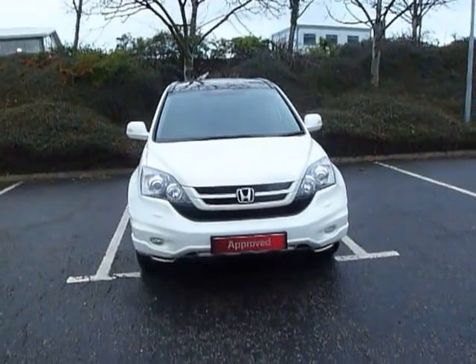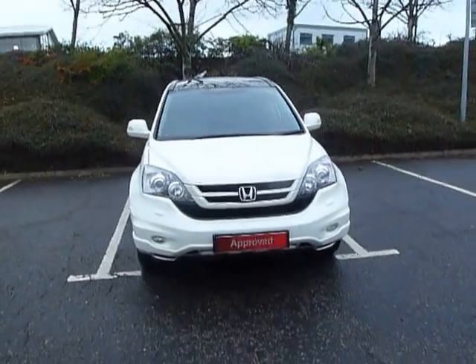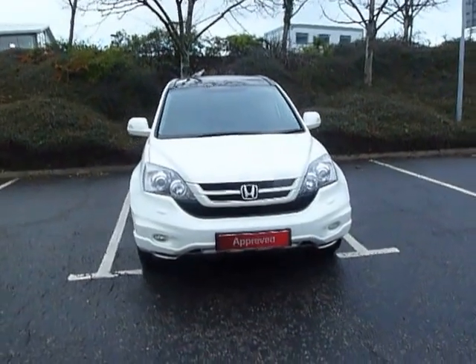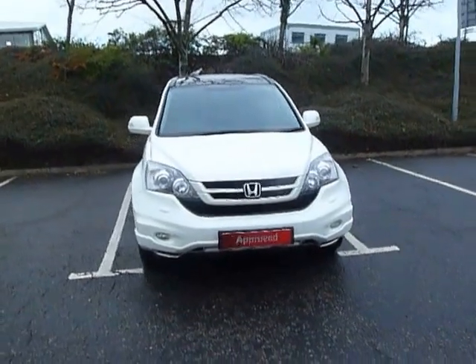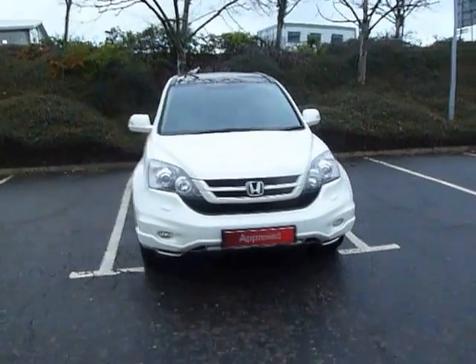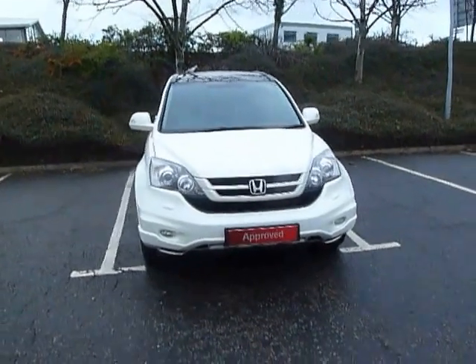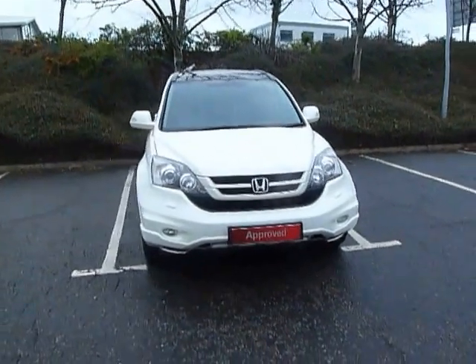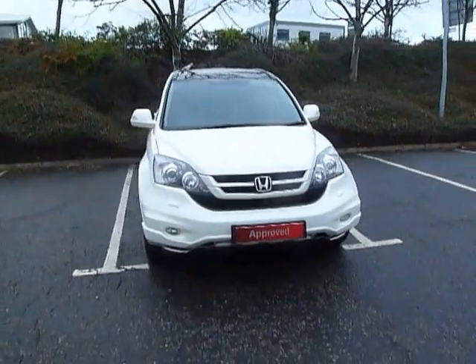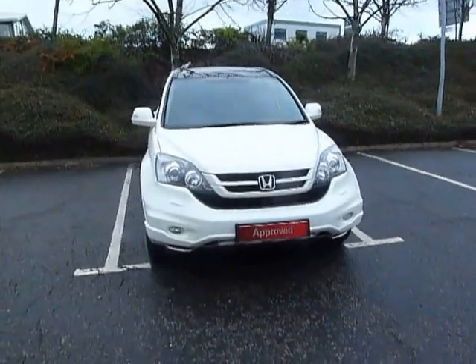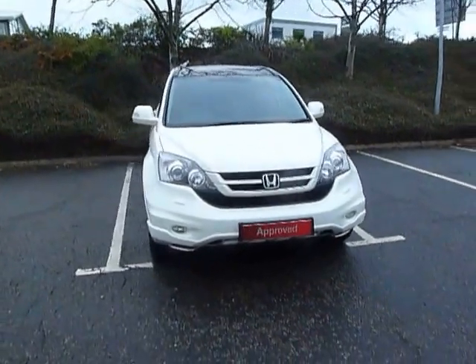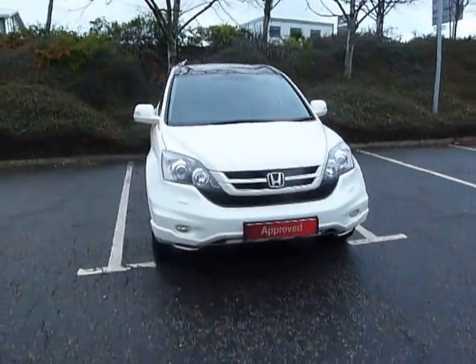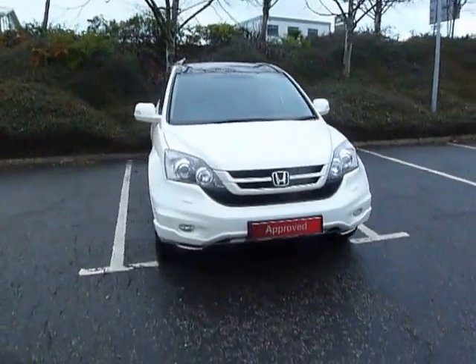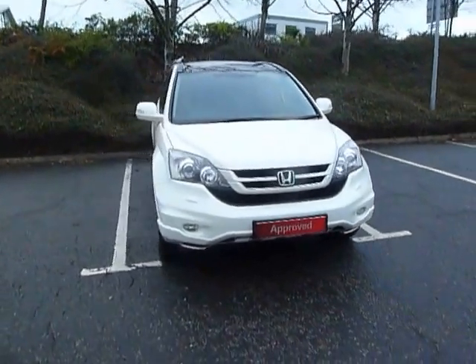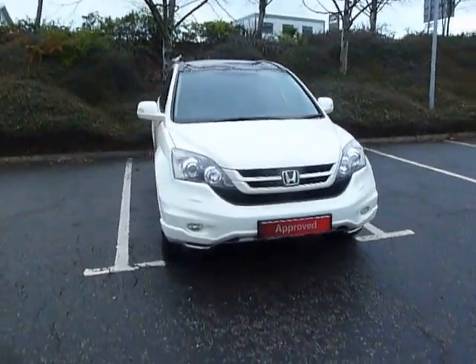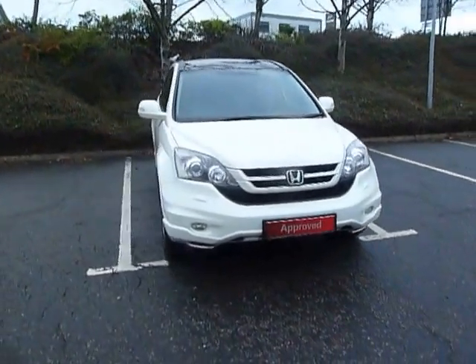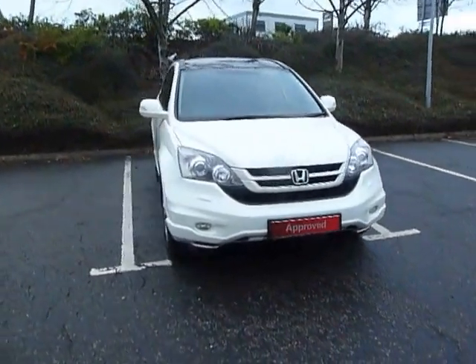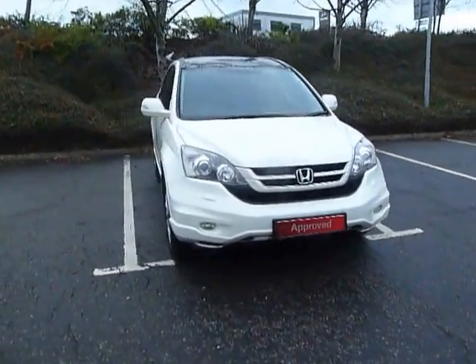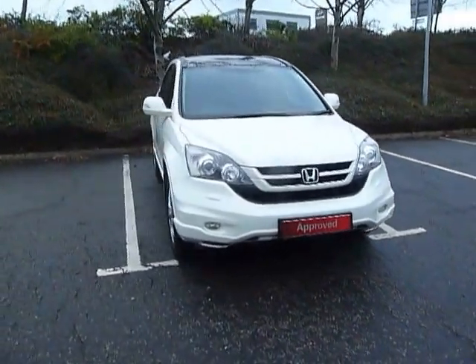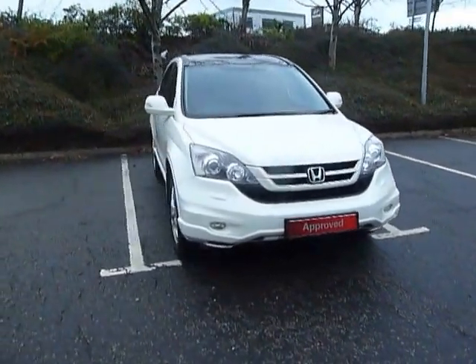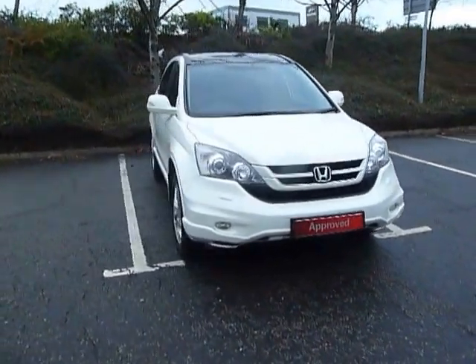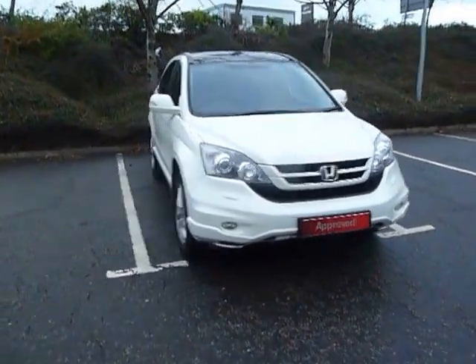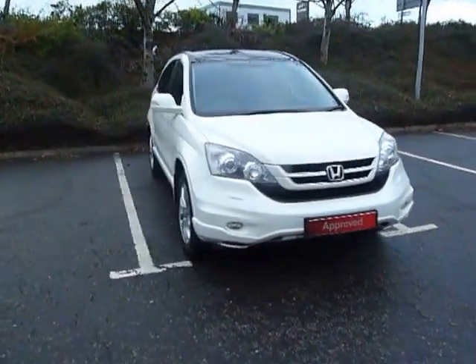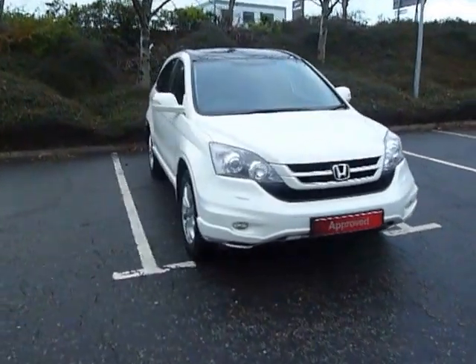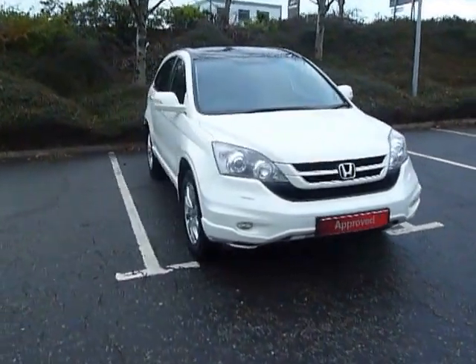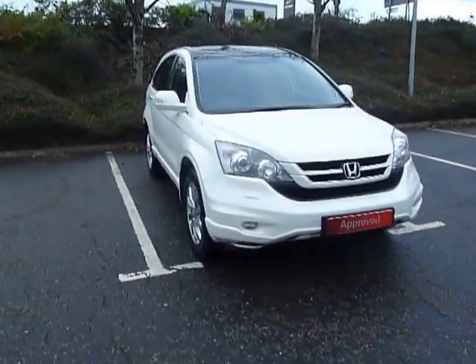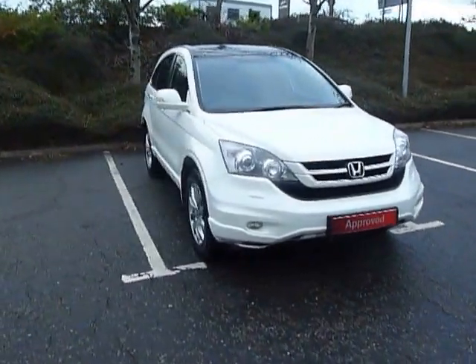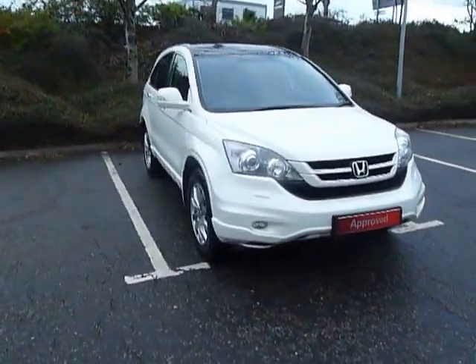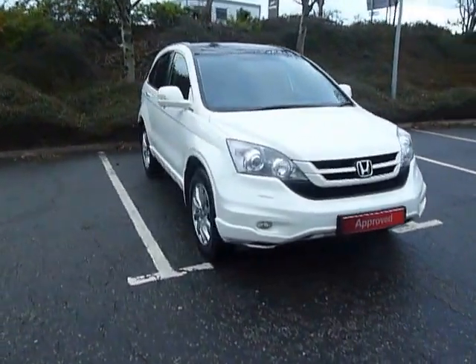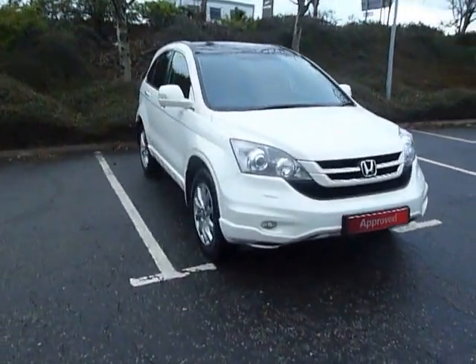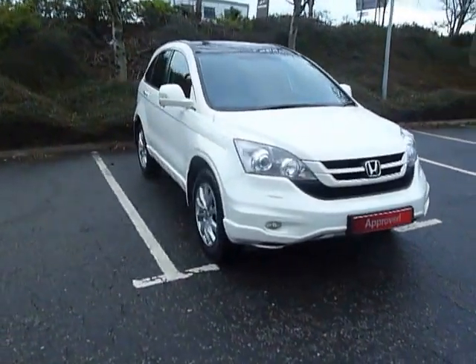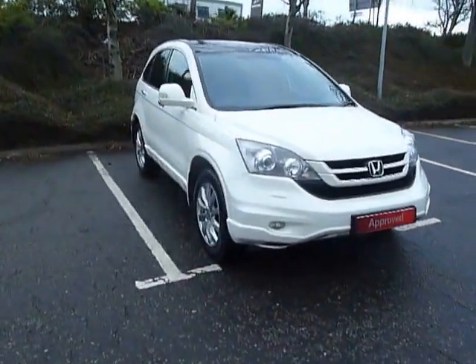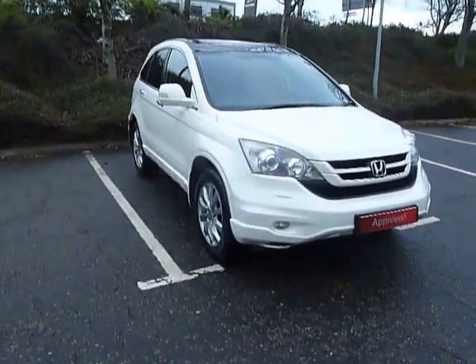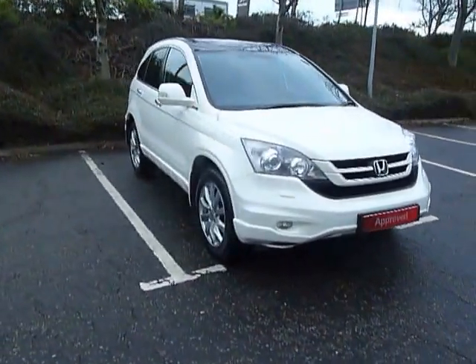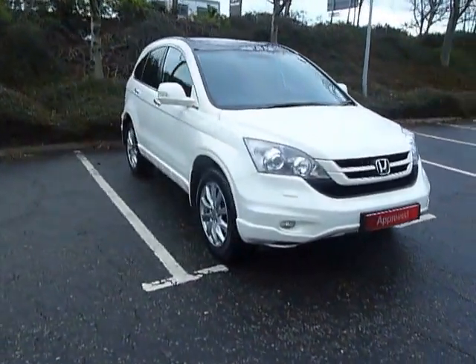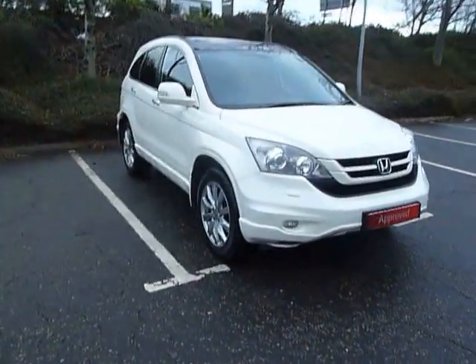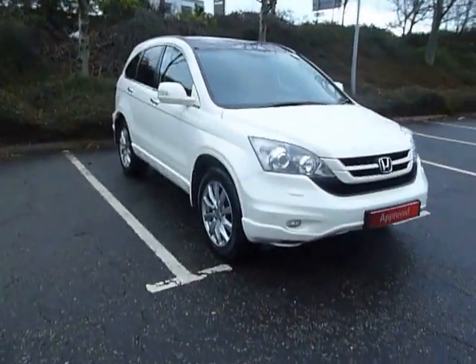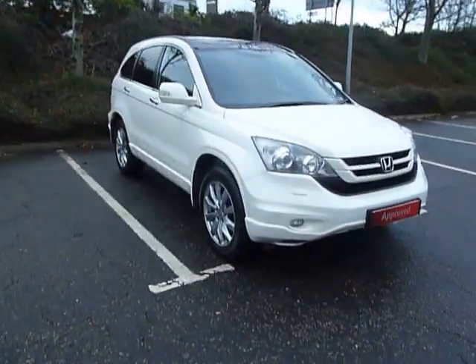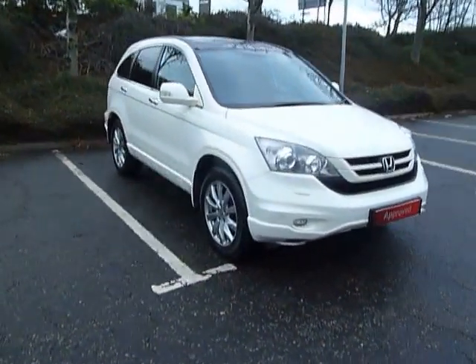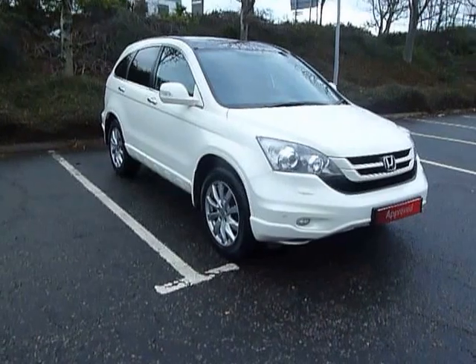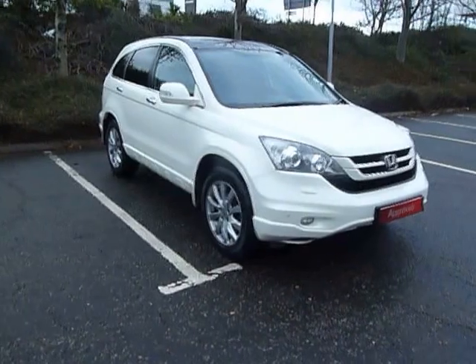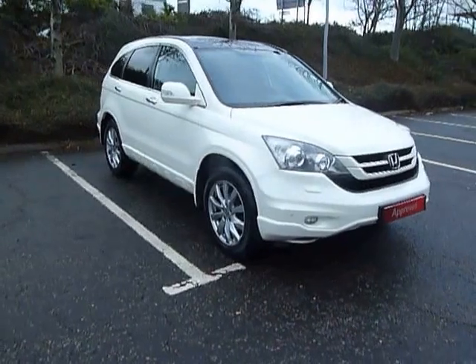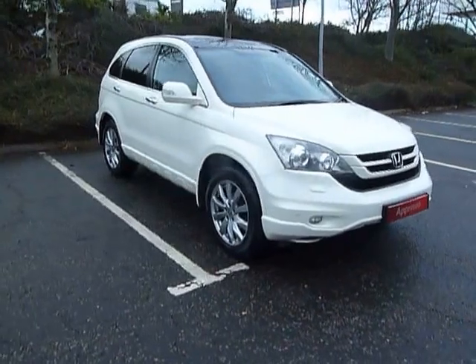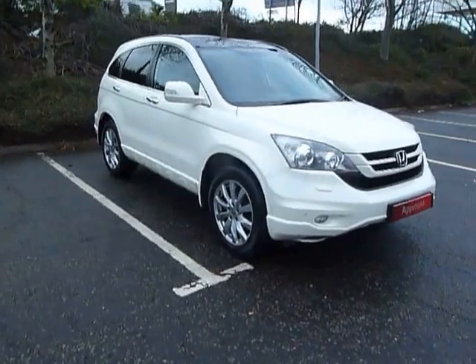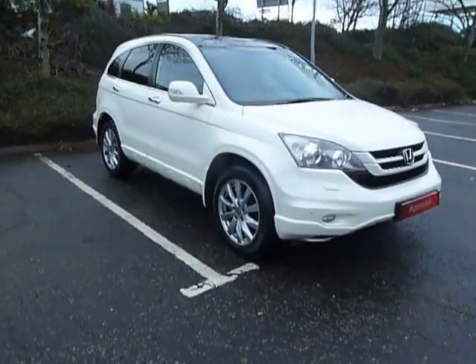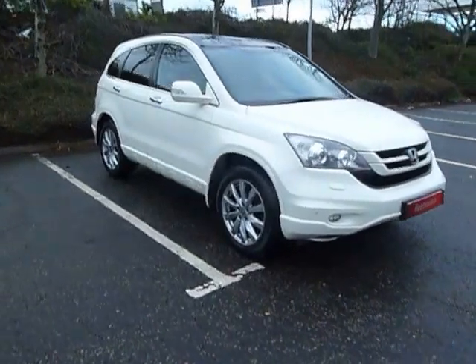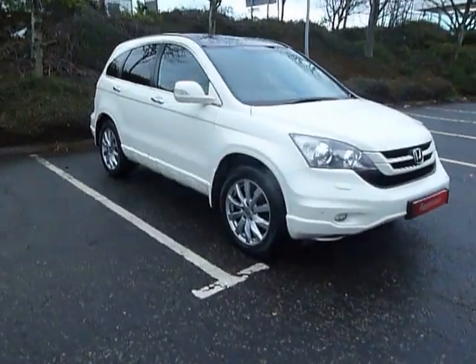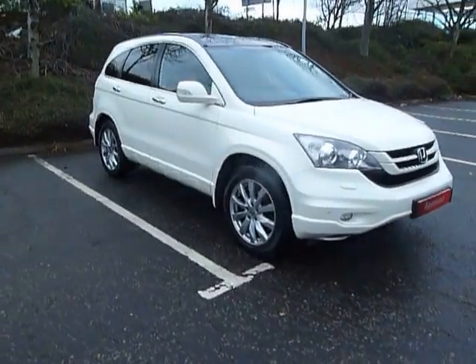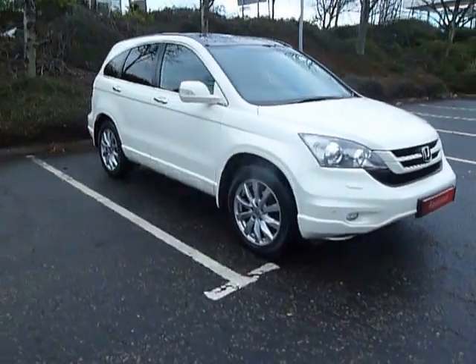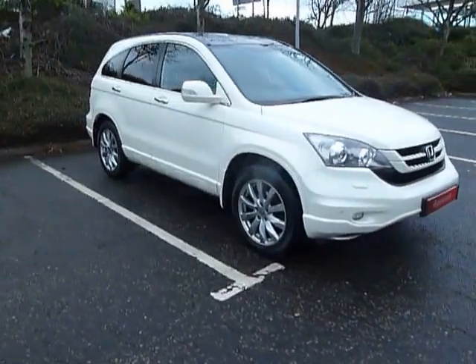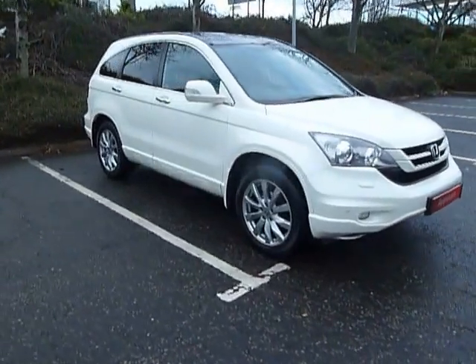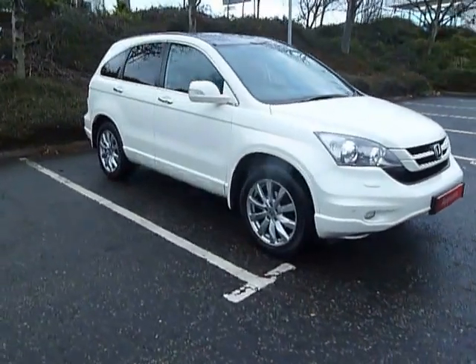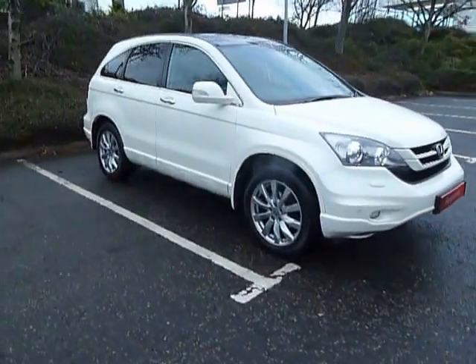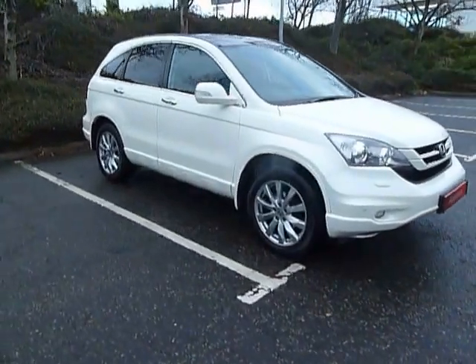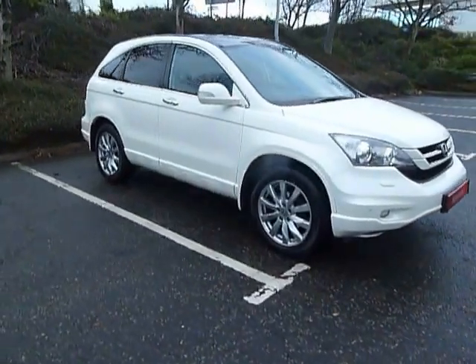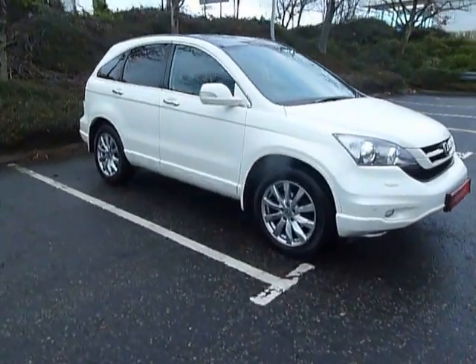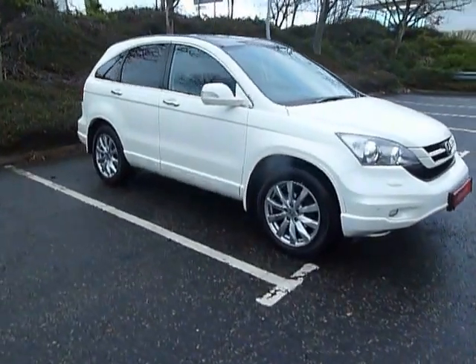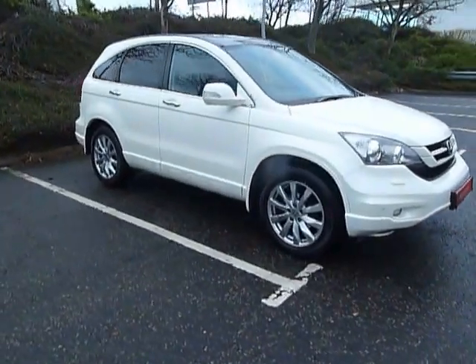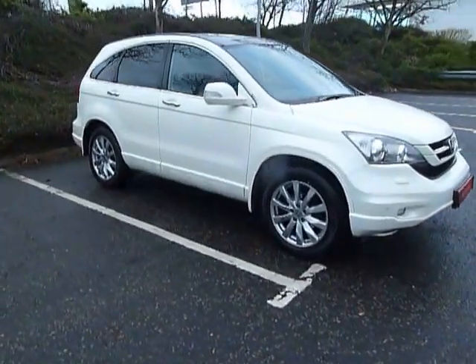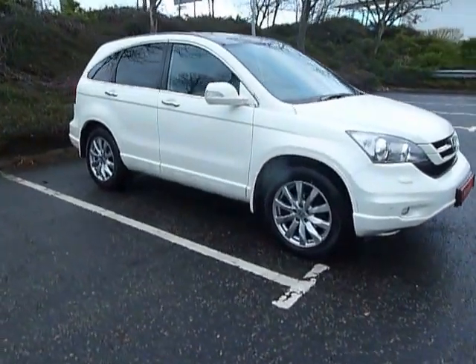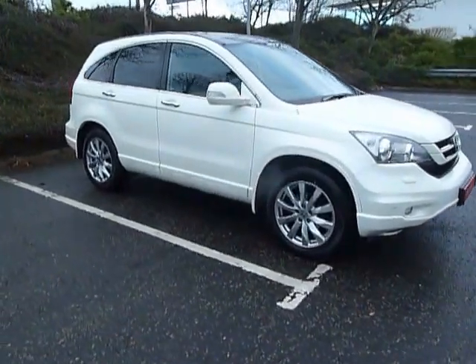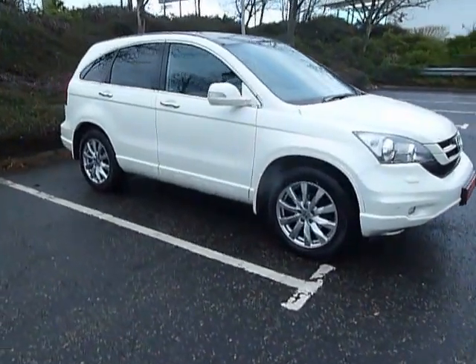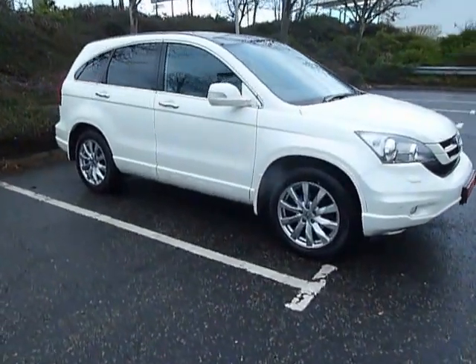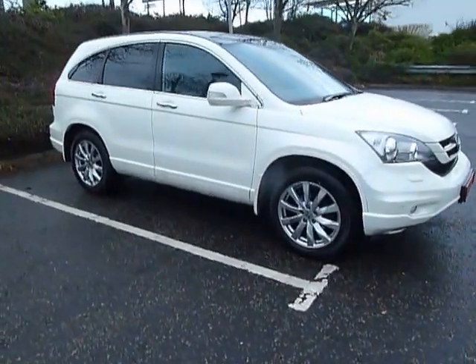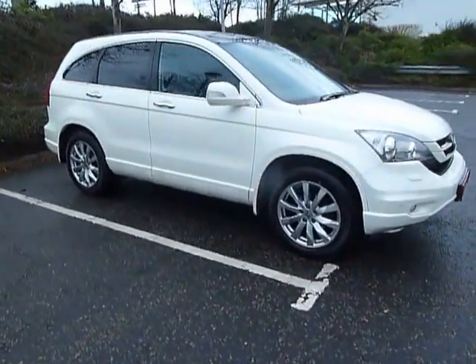Hello, welcome to JT Shoes here in Shoesbury. My name's Clark Allen and today I'm going to be showing you around this Honda CR-V.